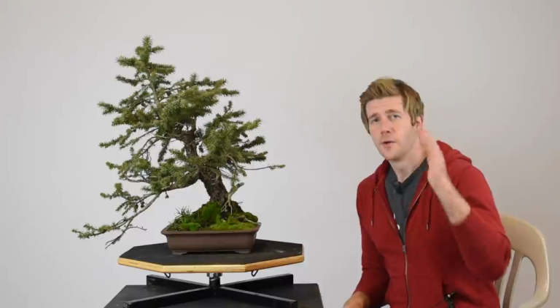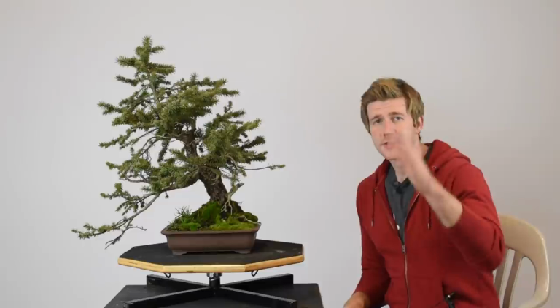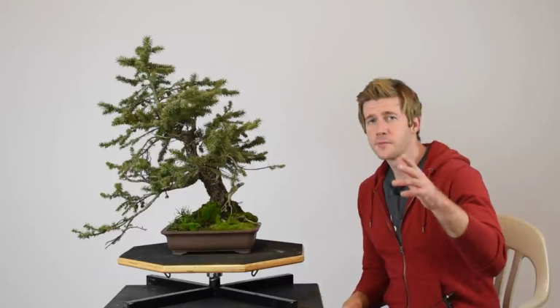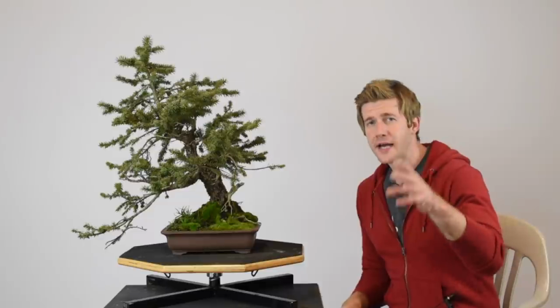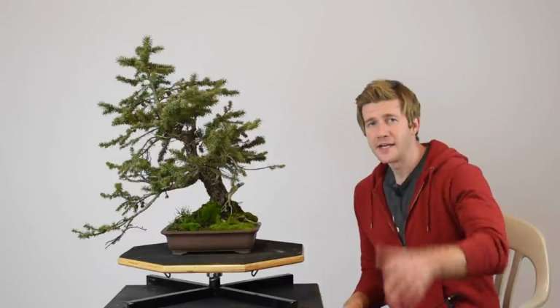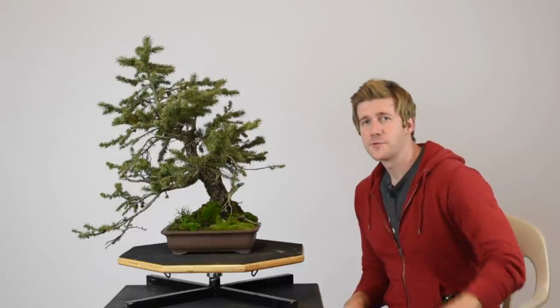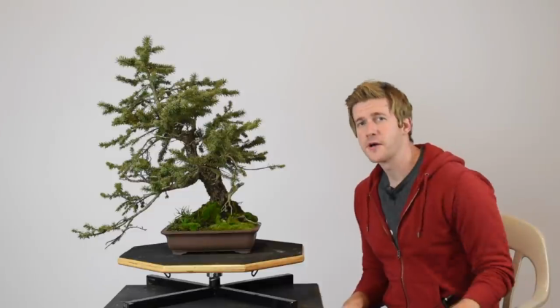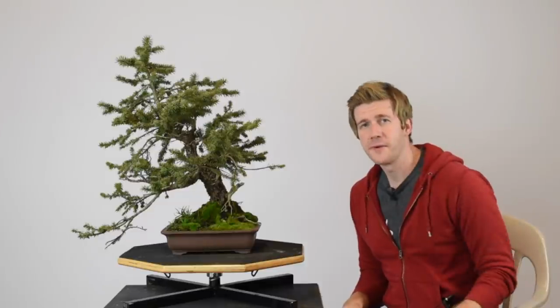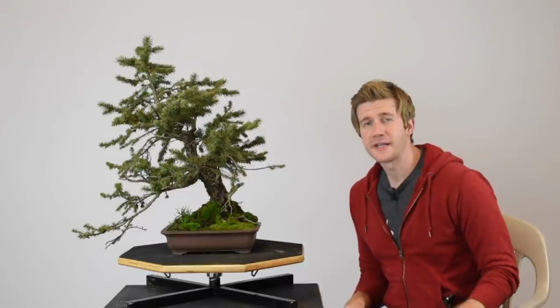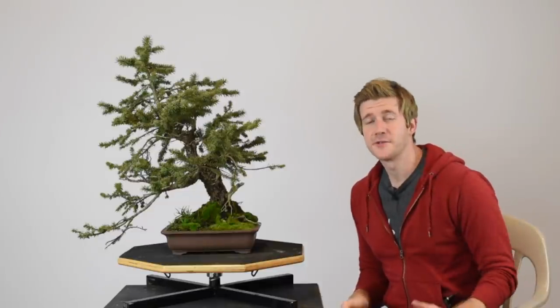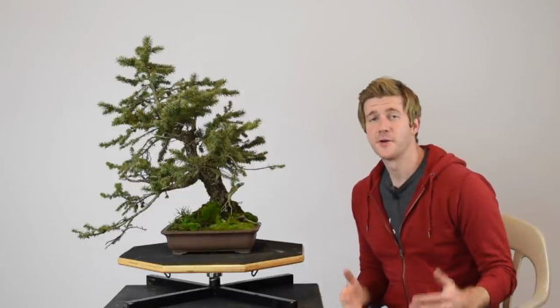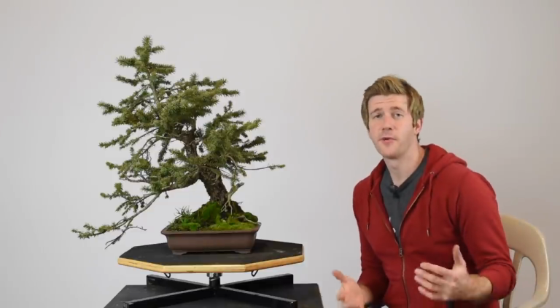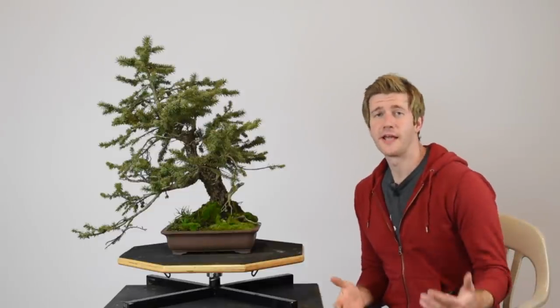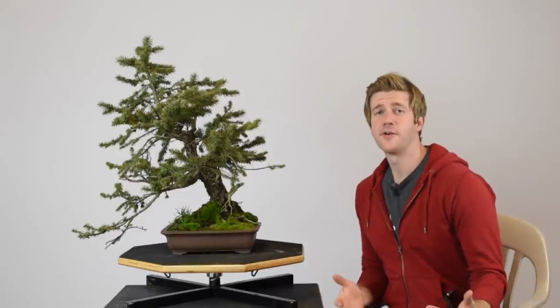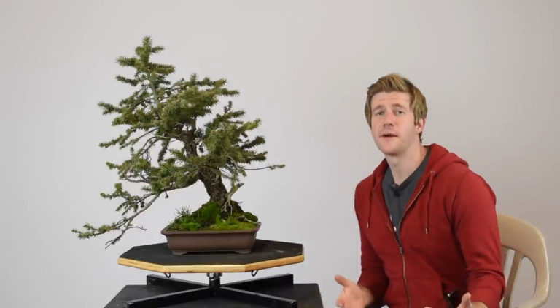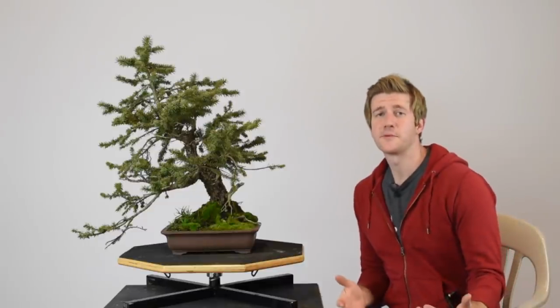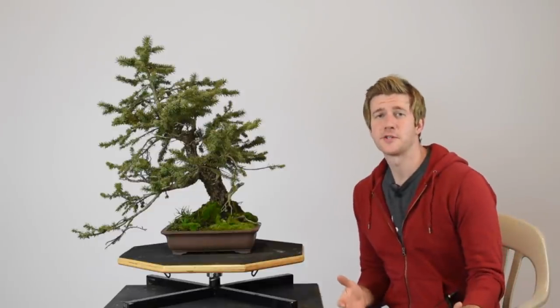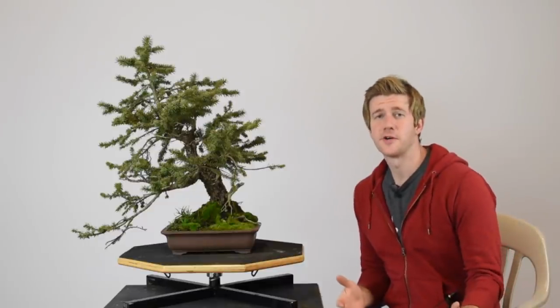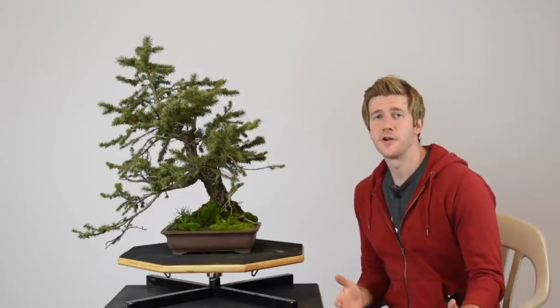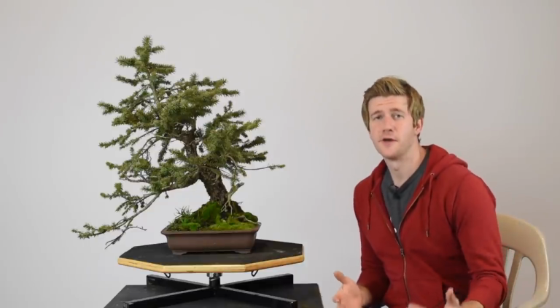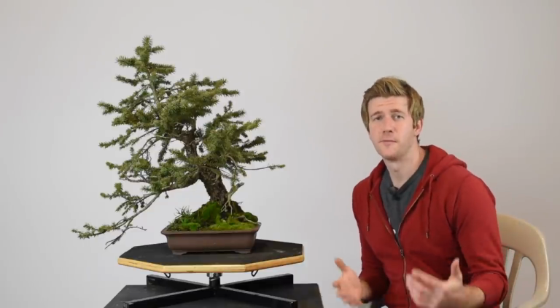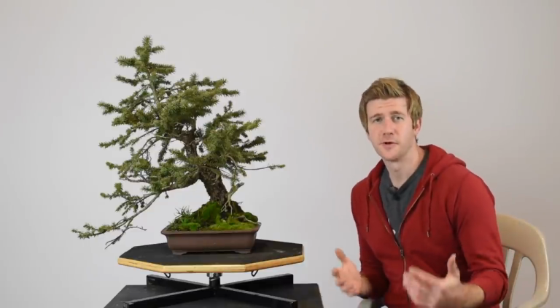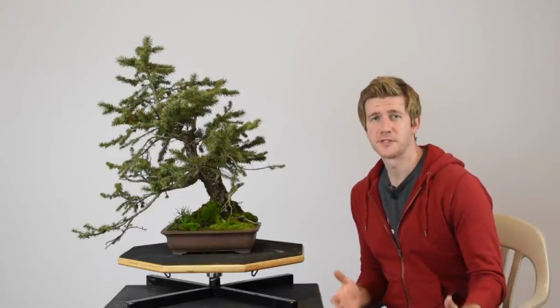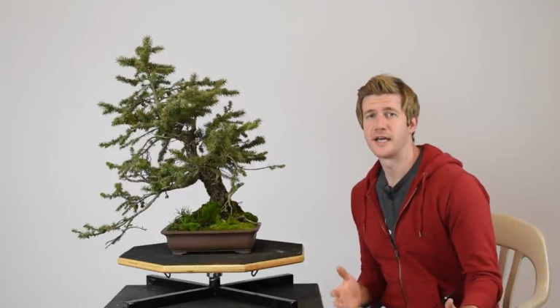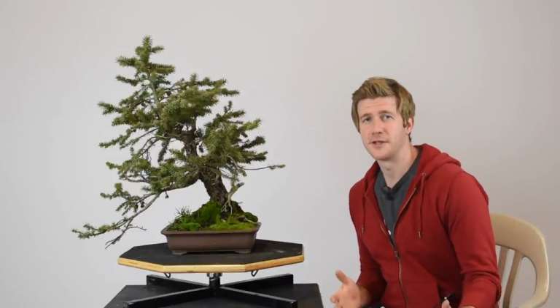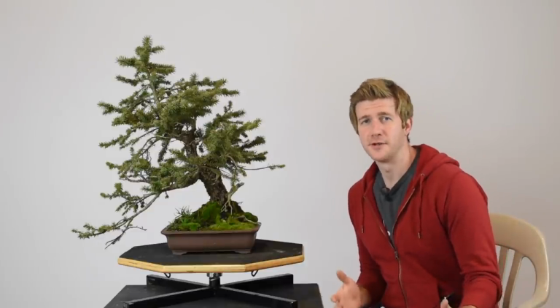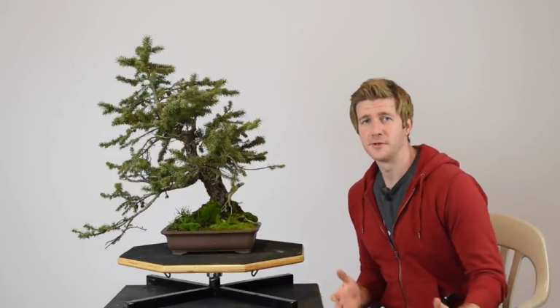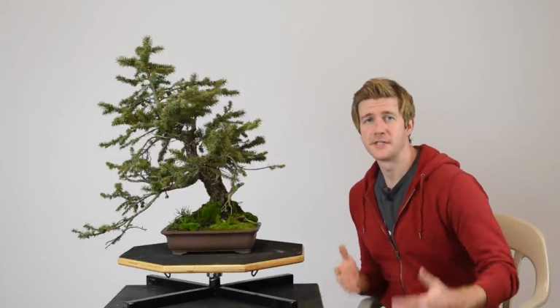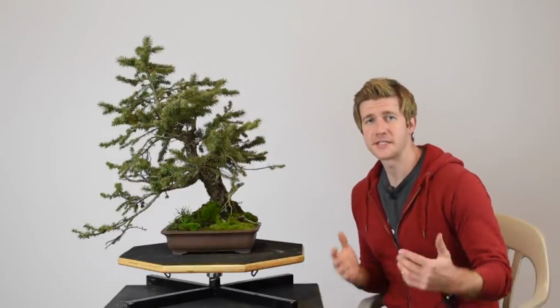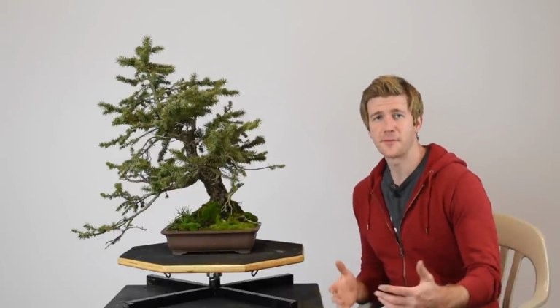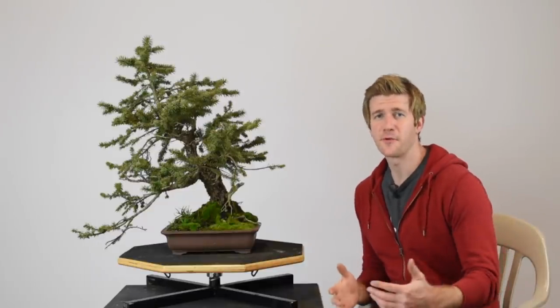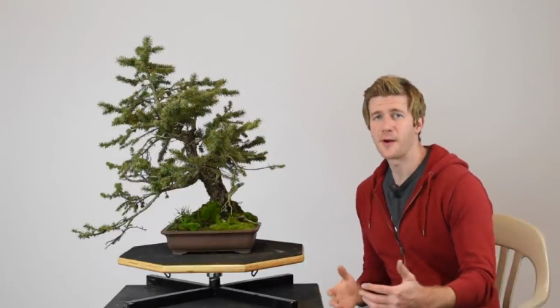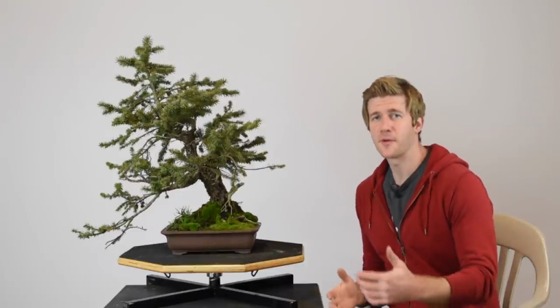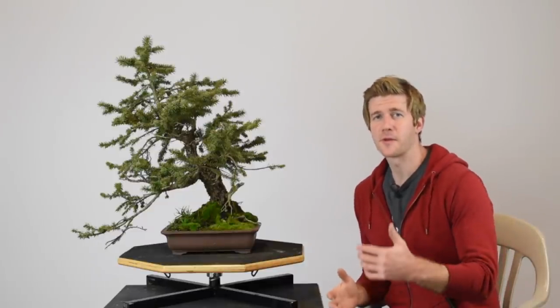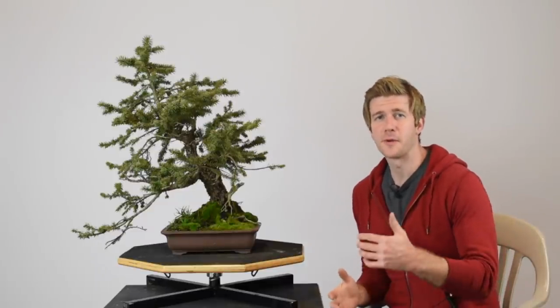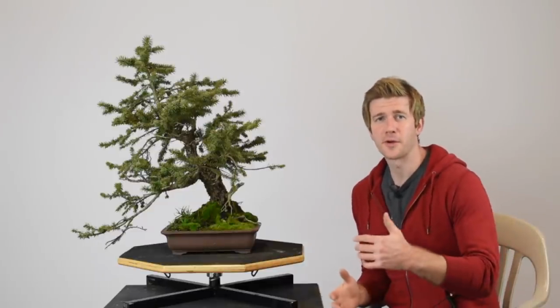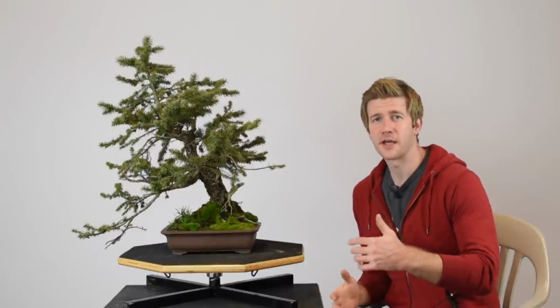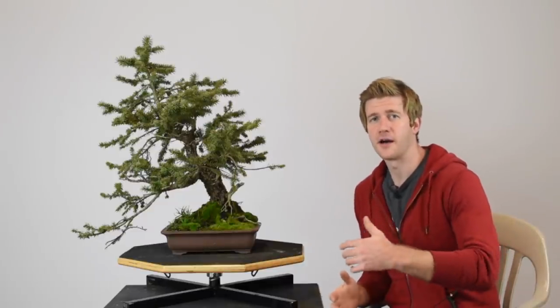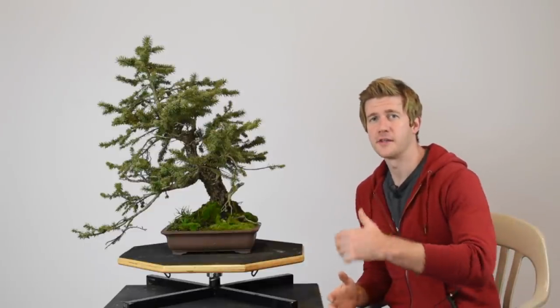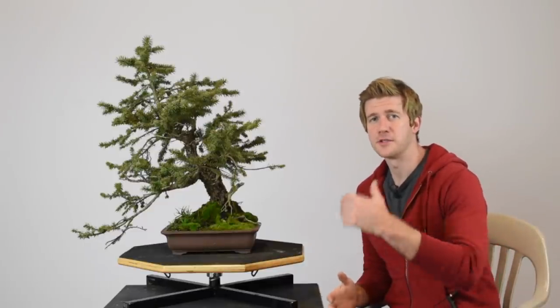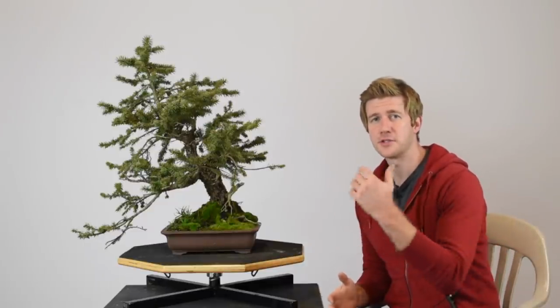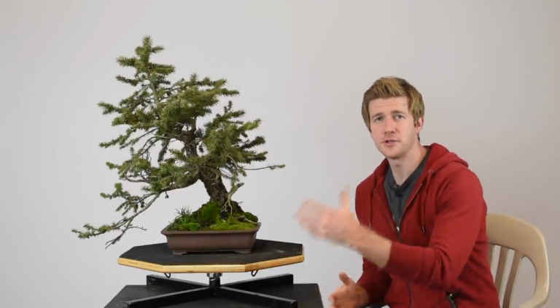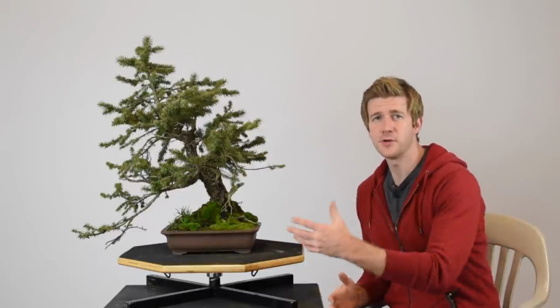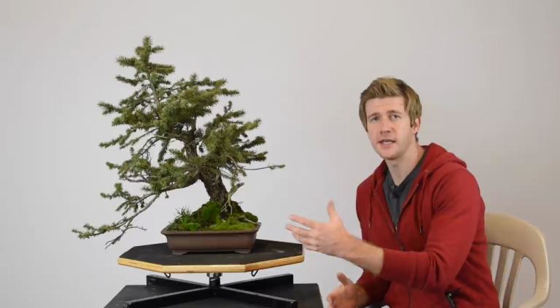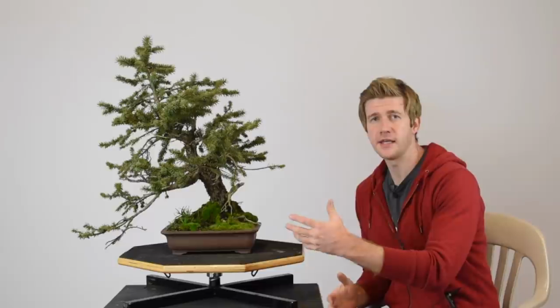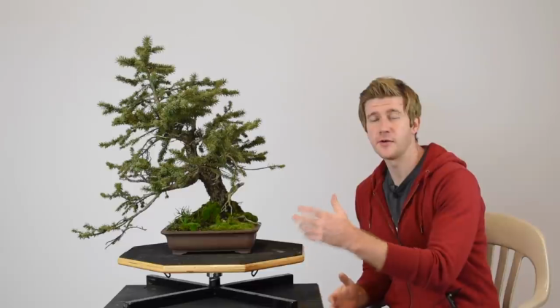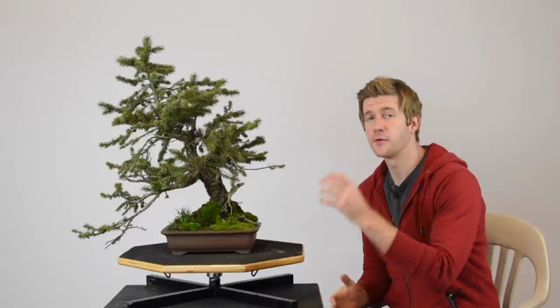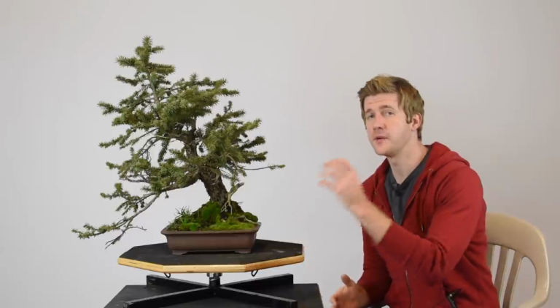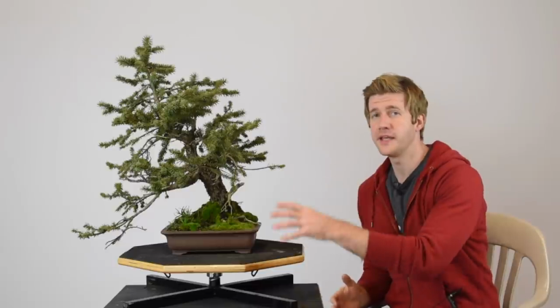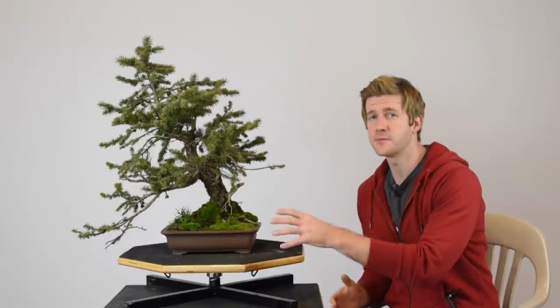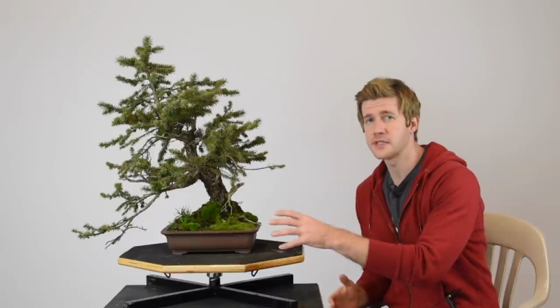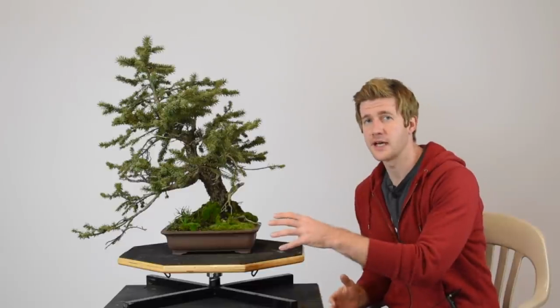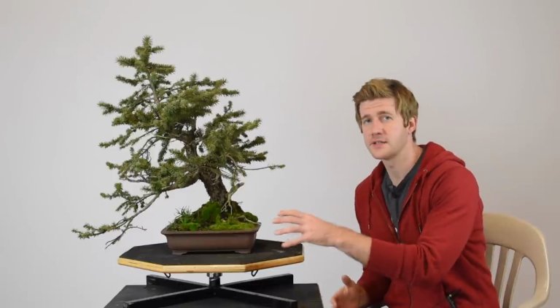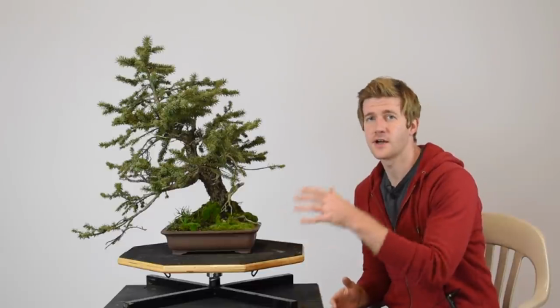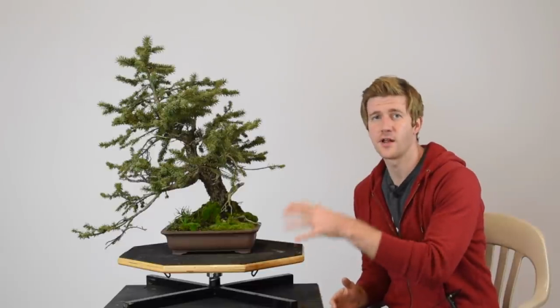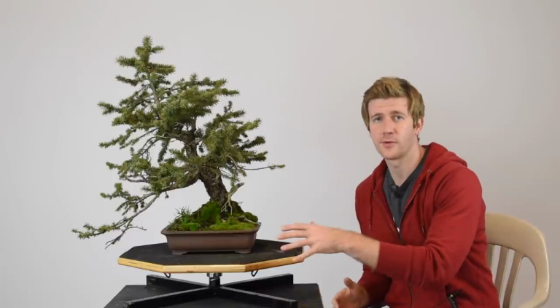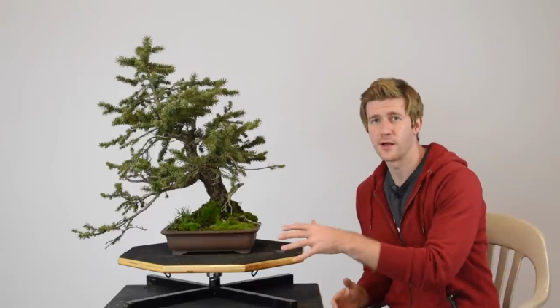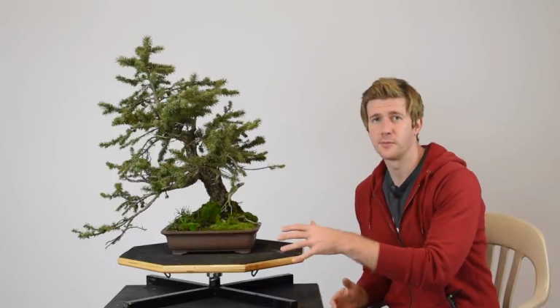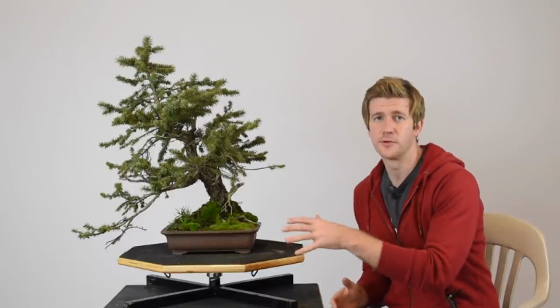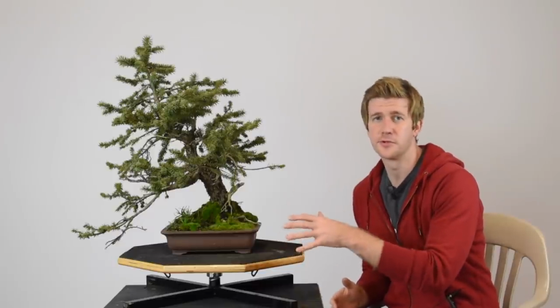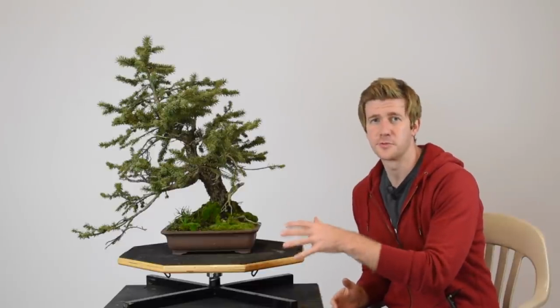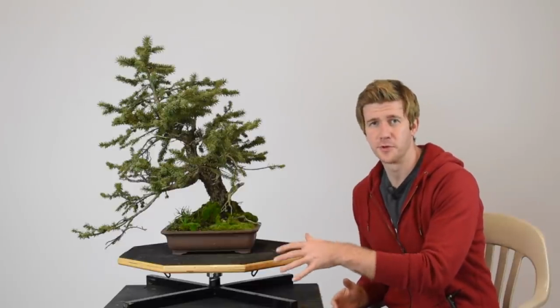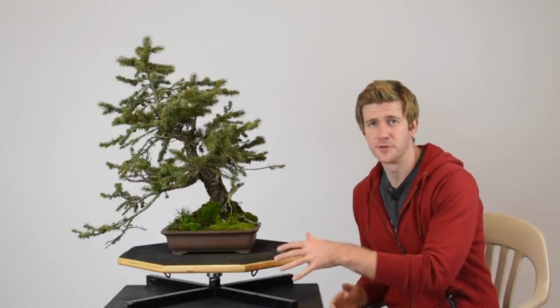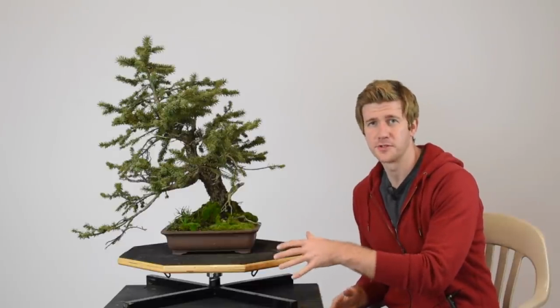What's up guys? Welcome back to a brand new episode of Bonsai U. This time around we're going to be working on this Chuhin, or medium-sized, Colorado blue spruce.